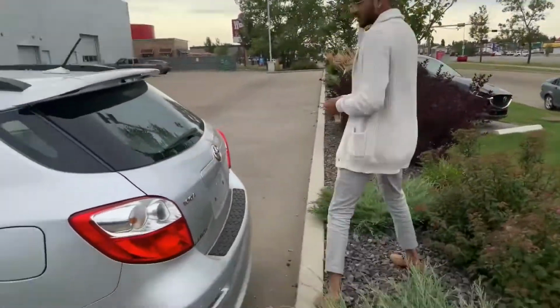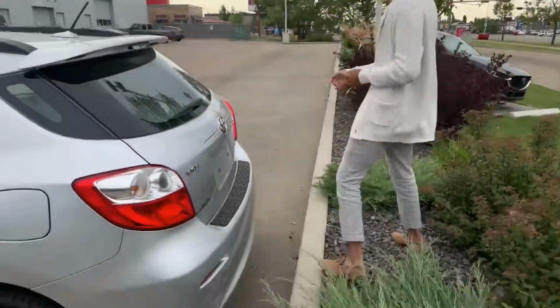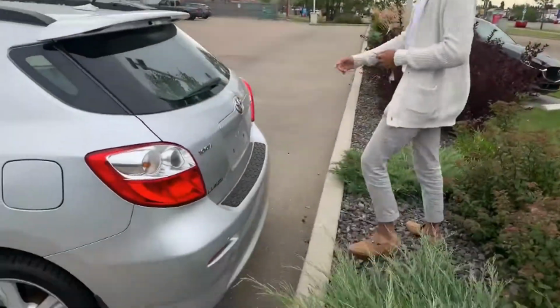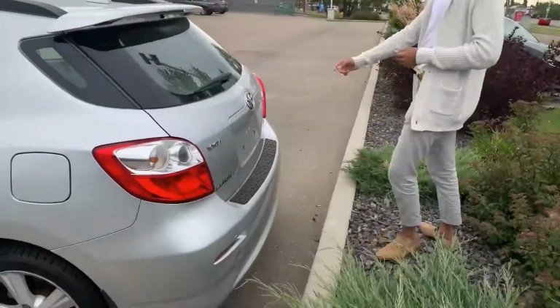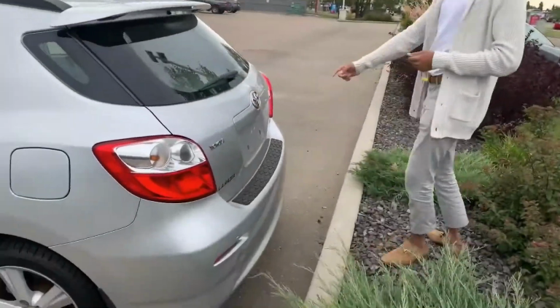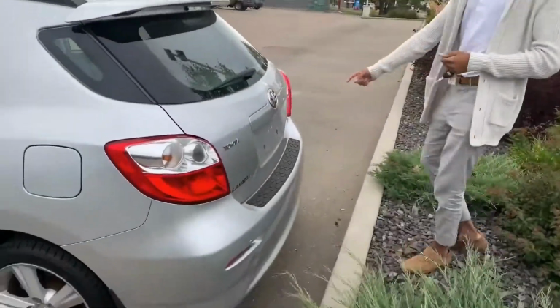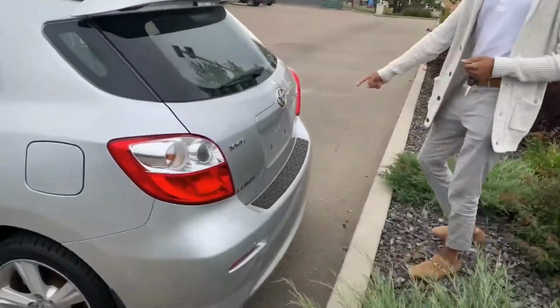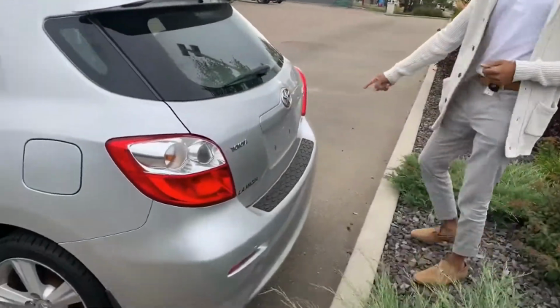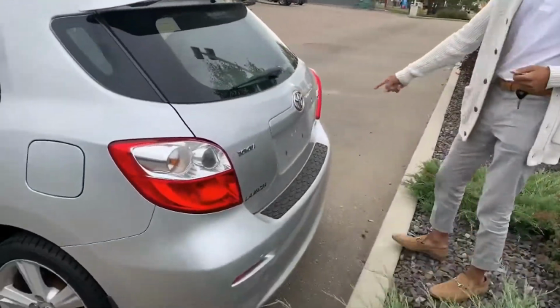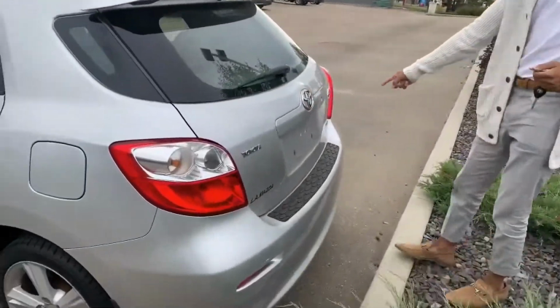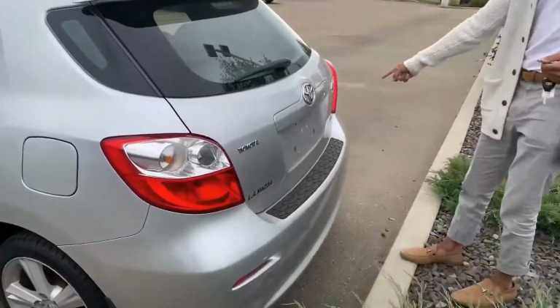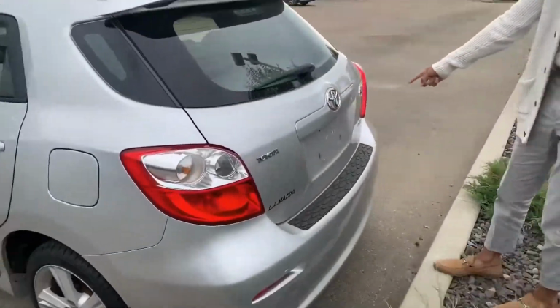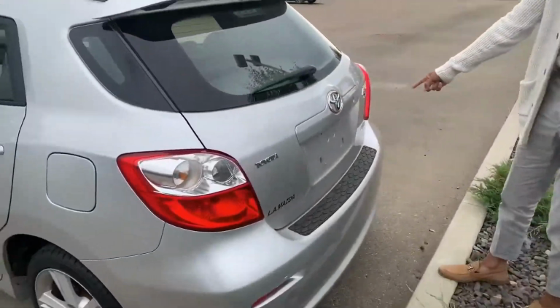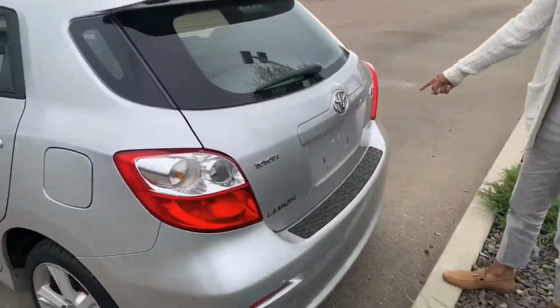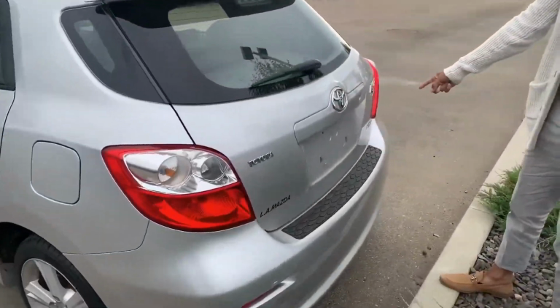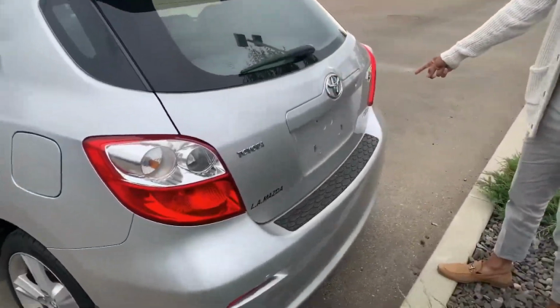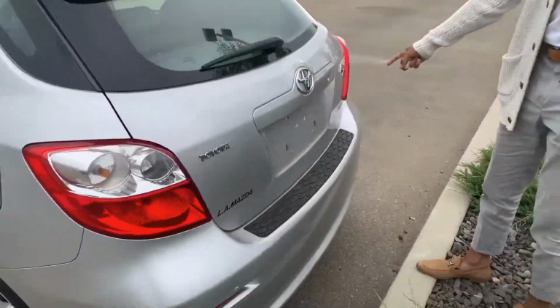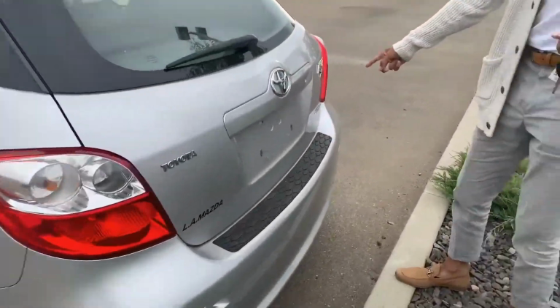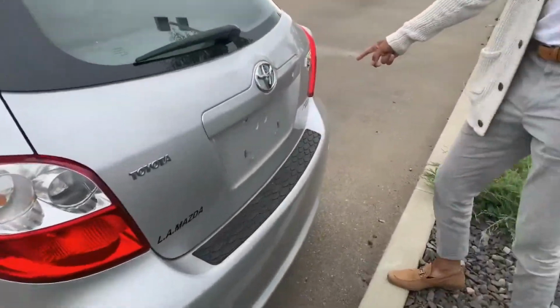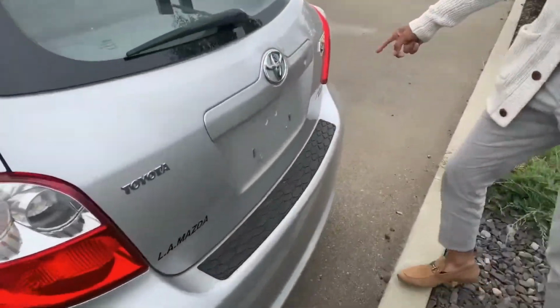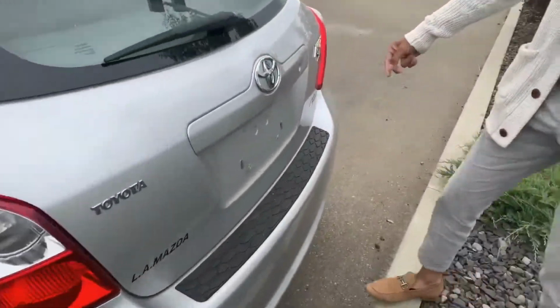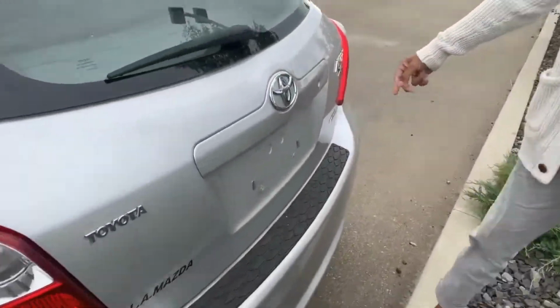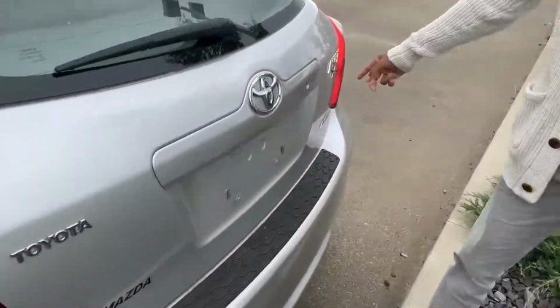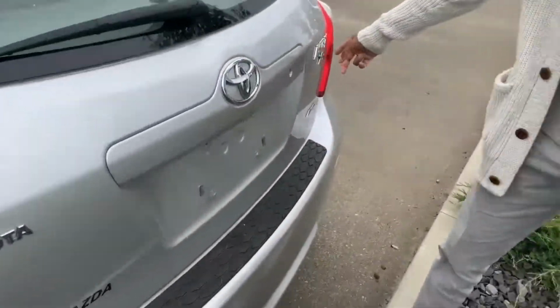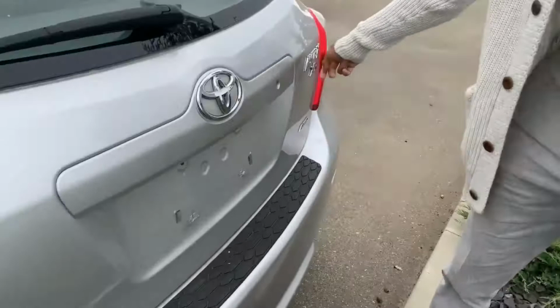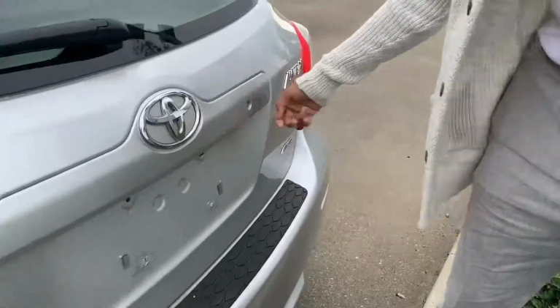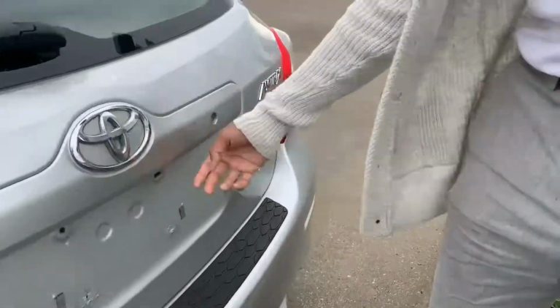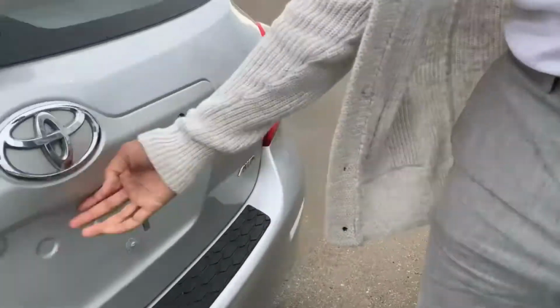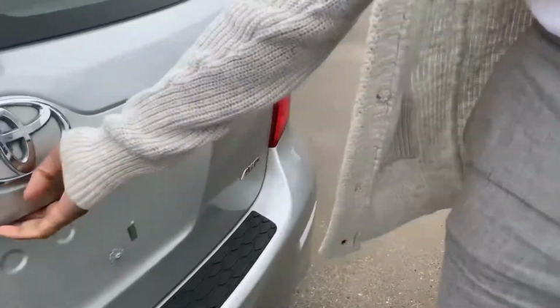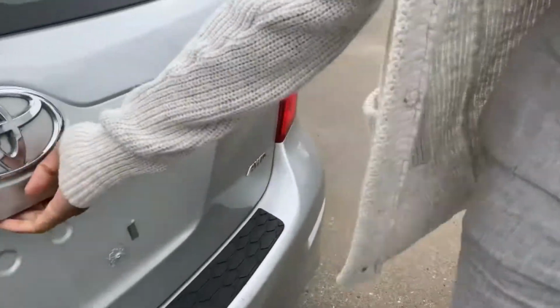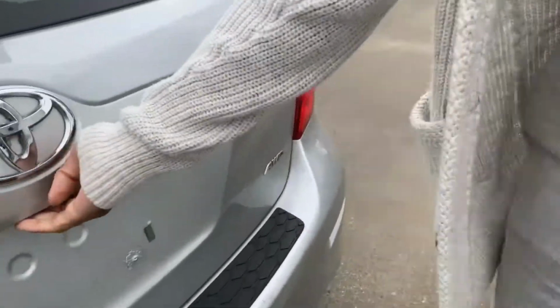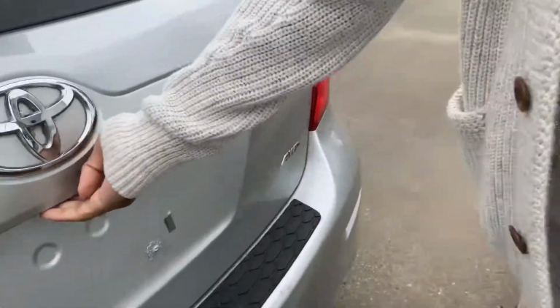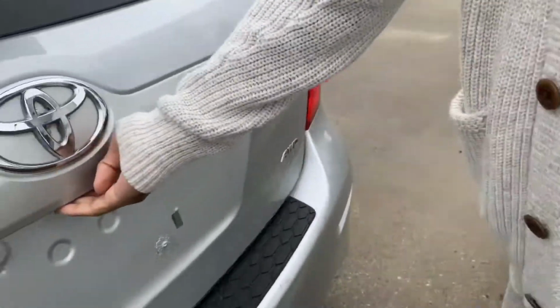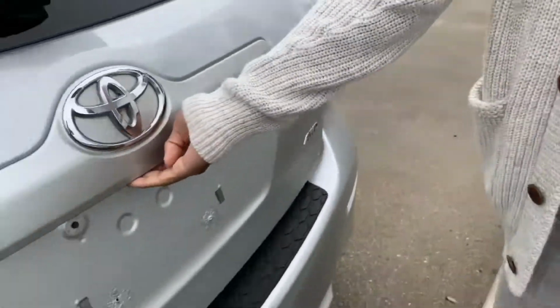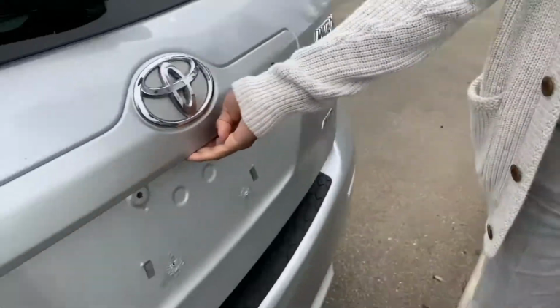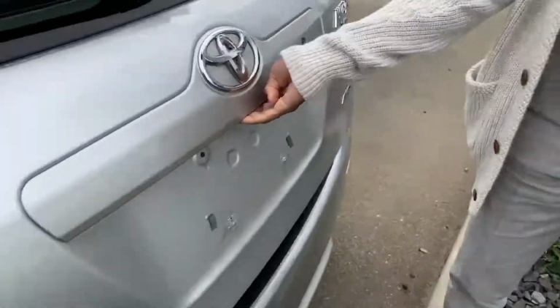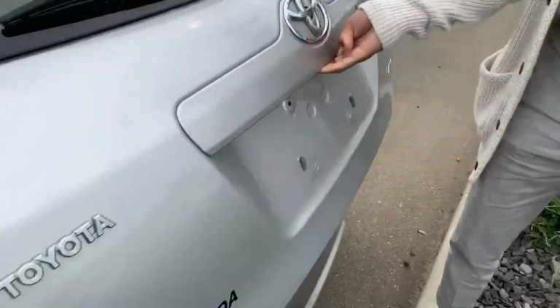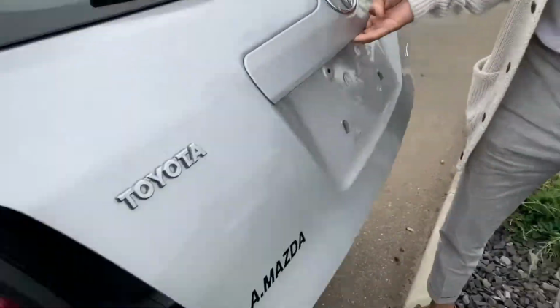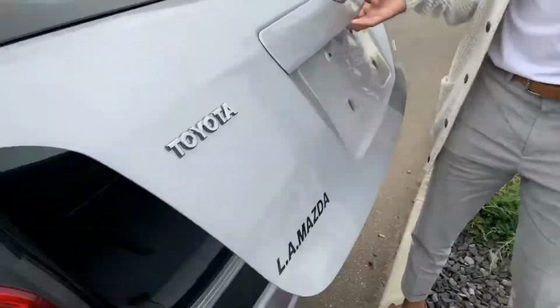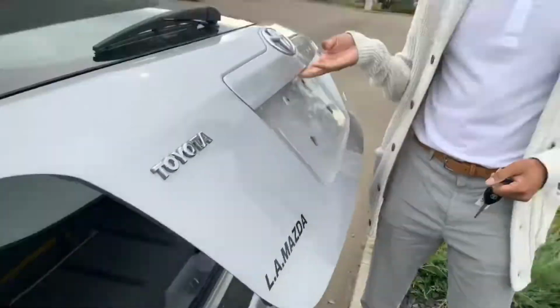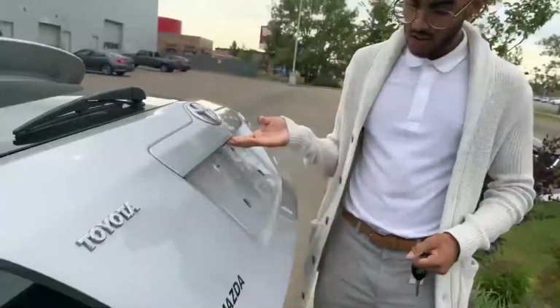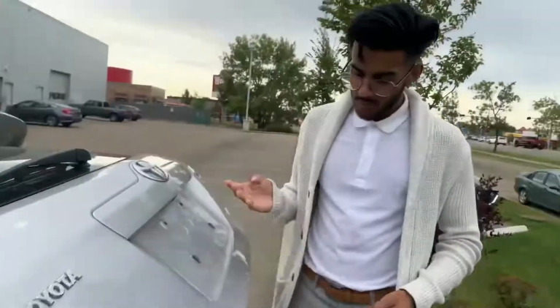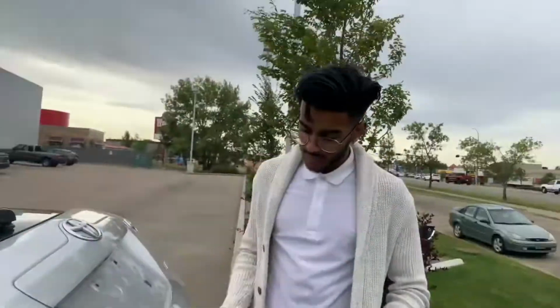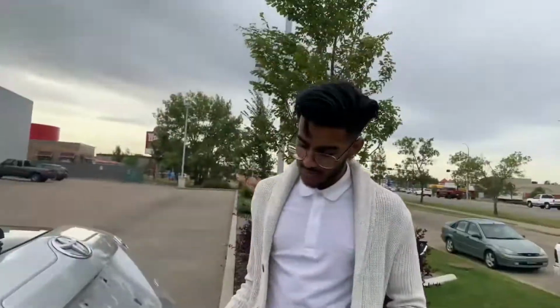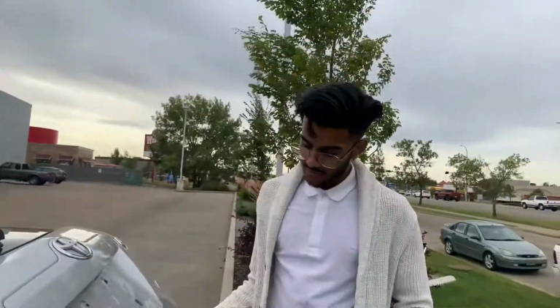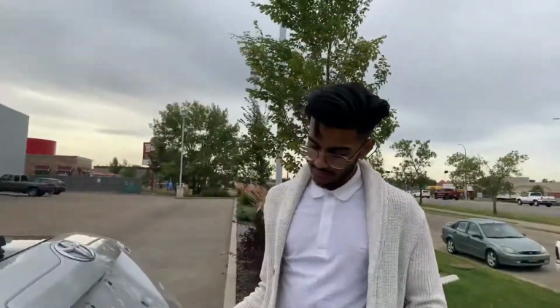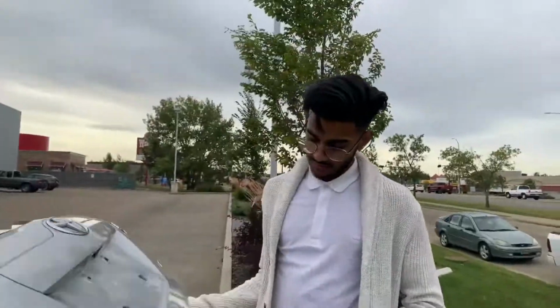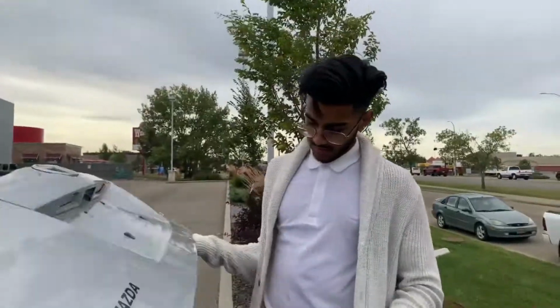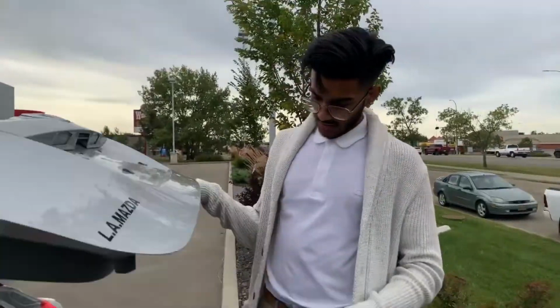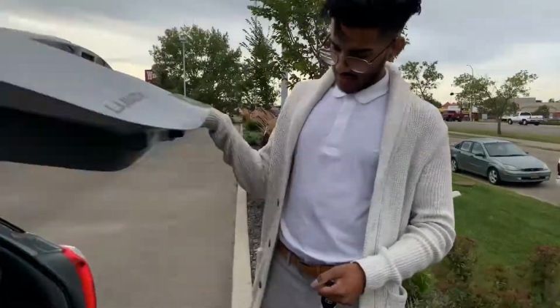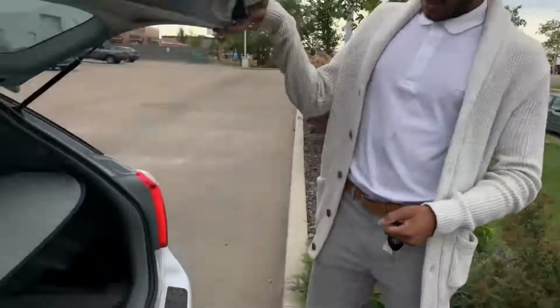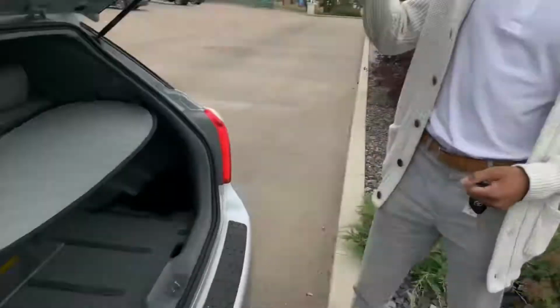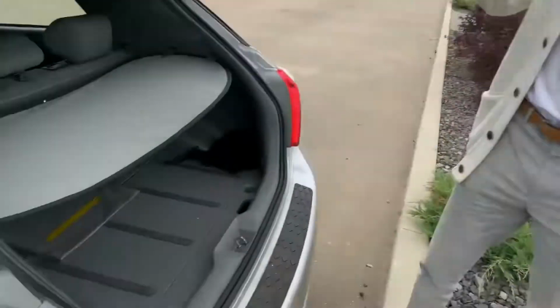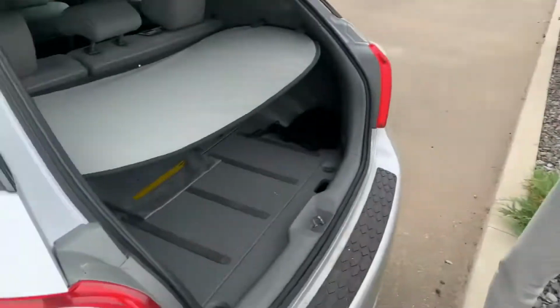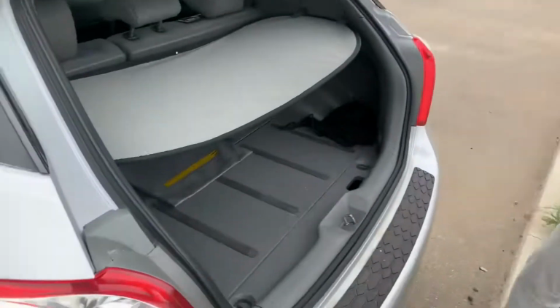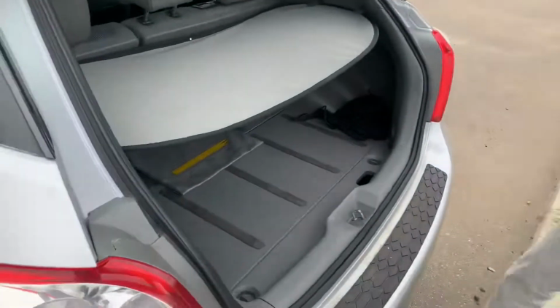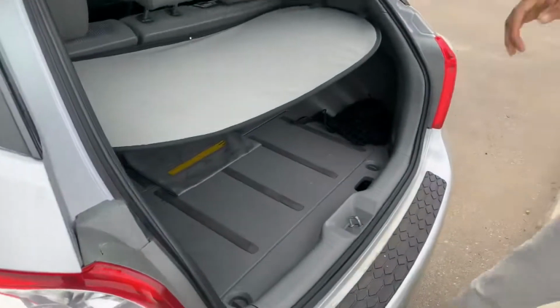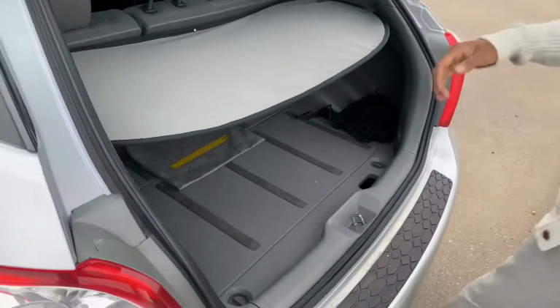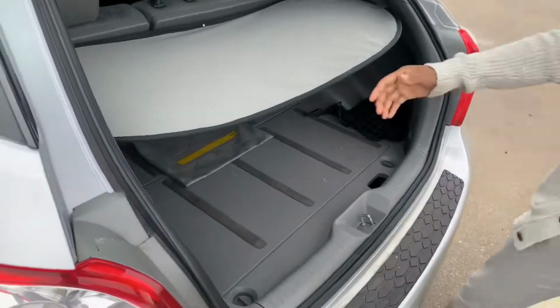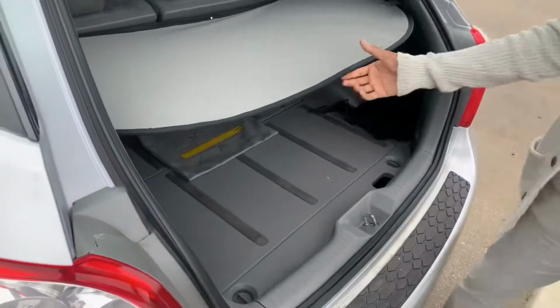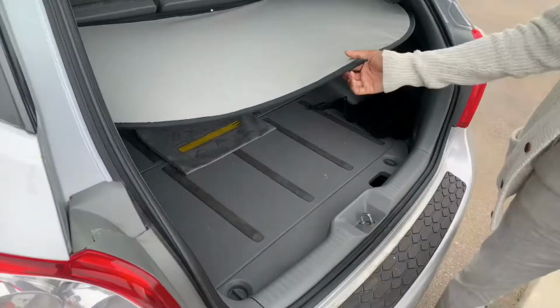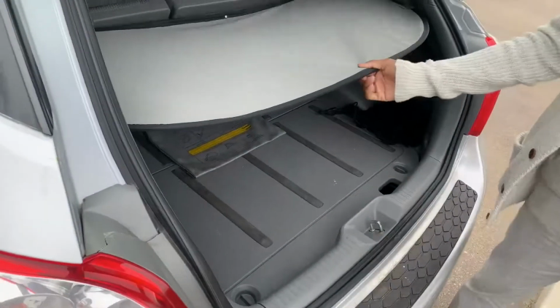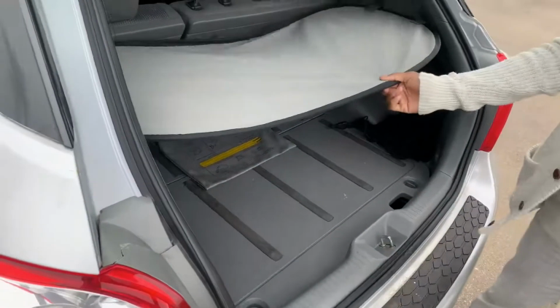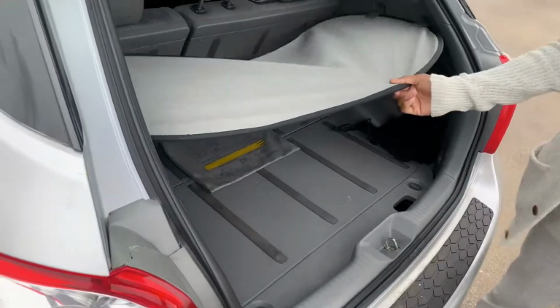Here's the all-wheel drive magic — the XR model. Popping this open, check that space out — tons and tons of space.